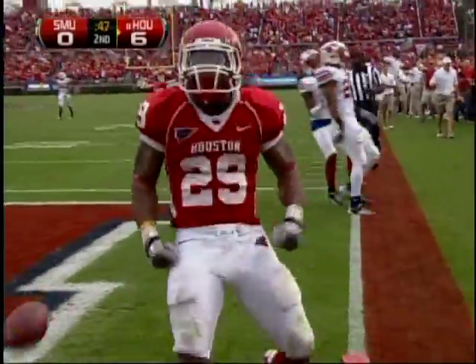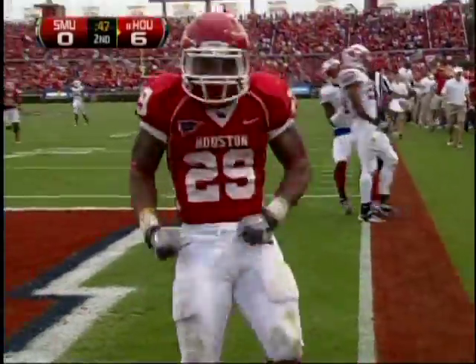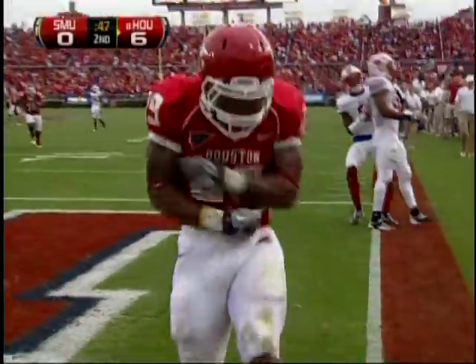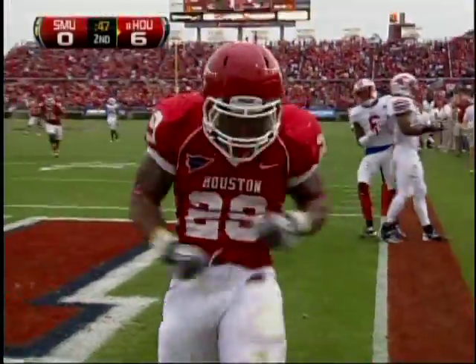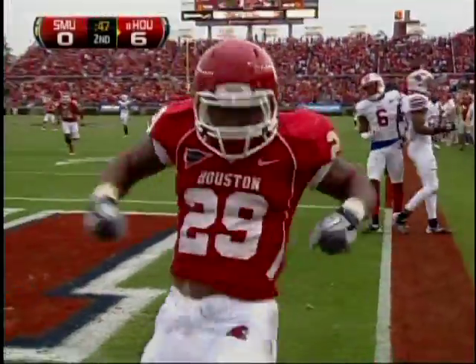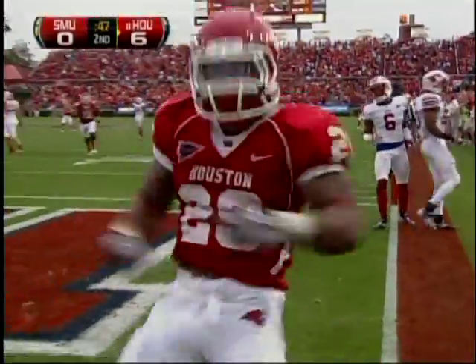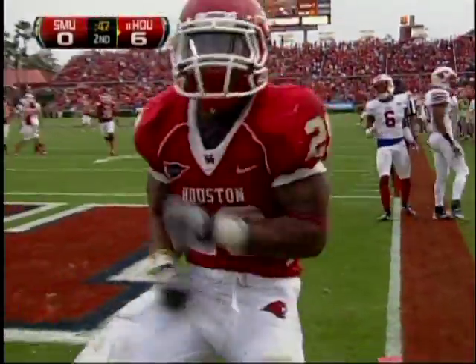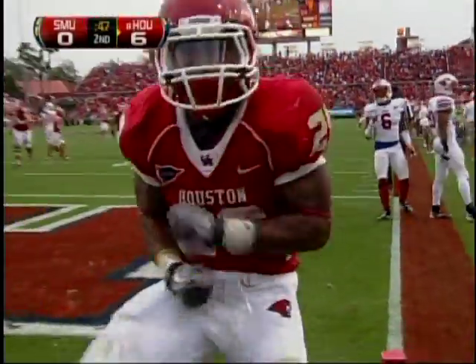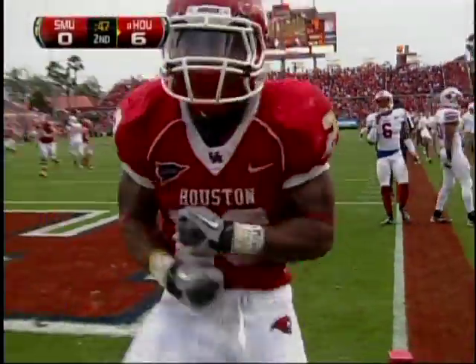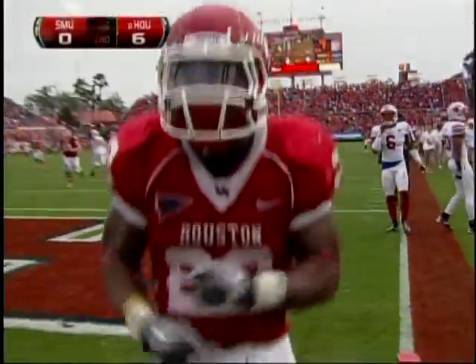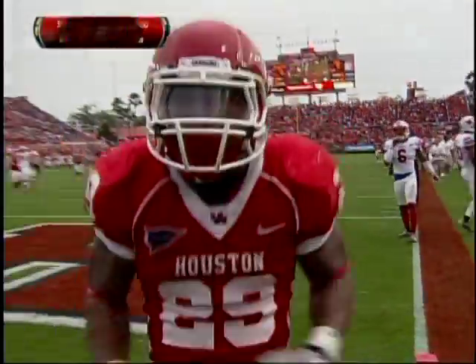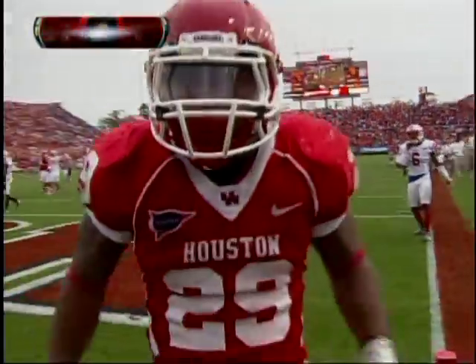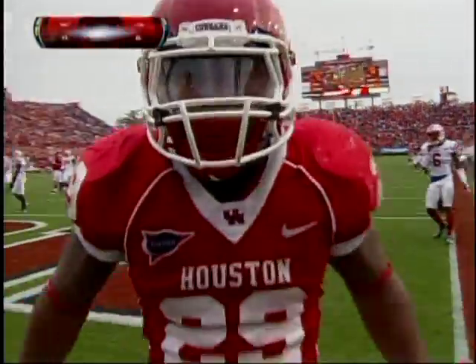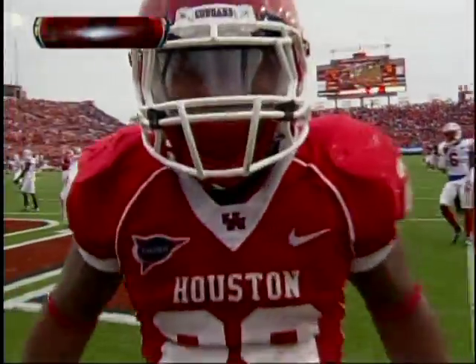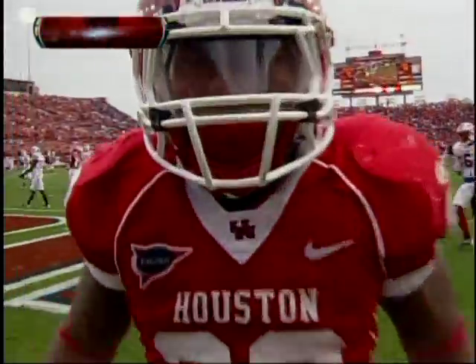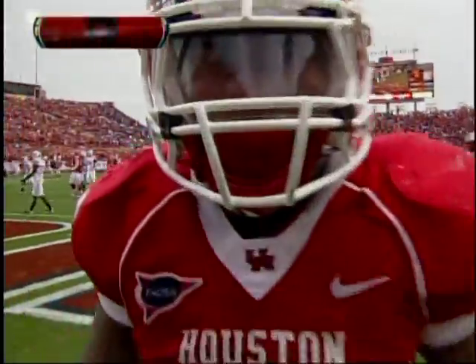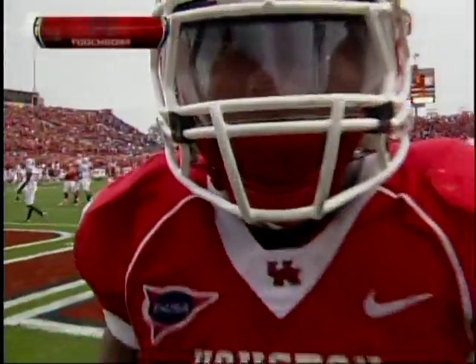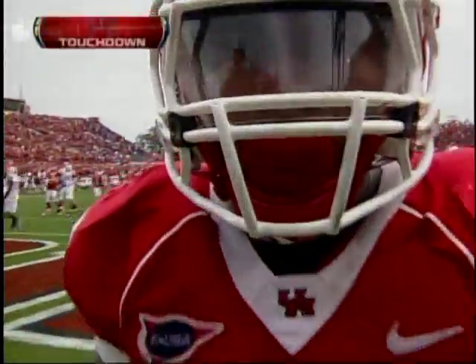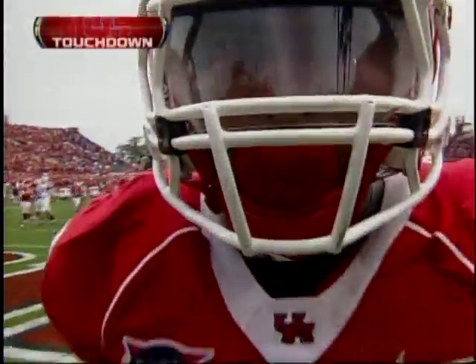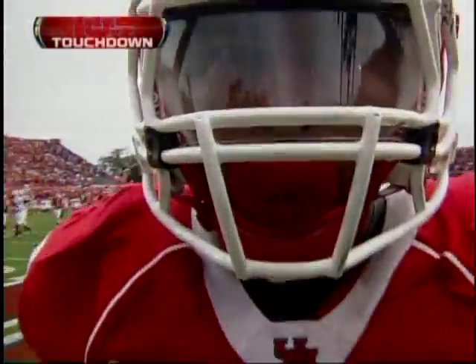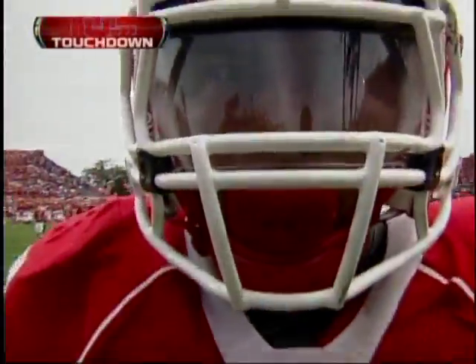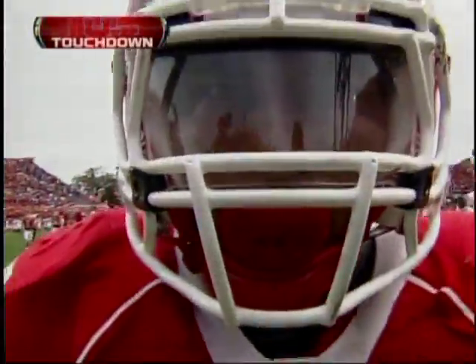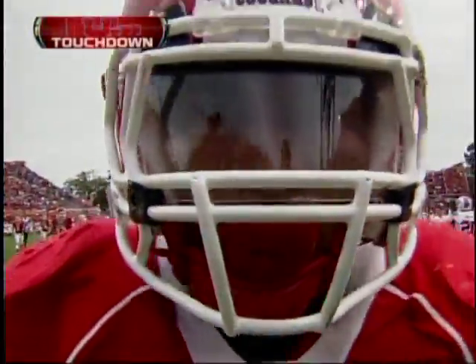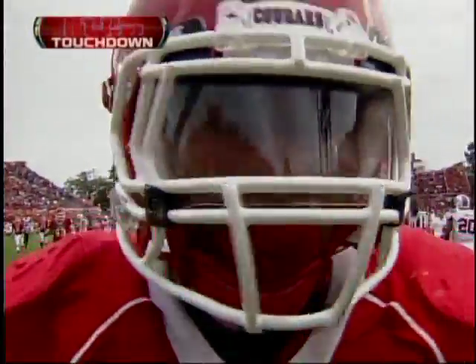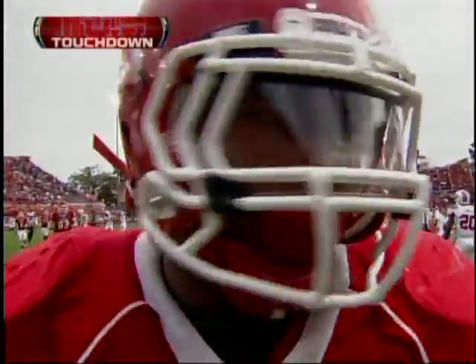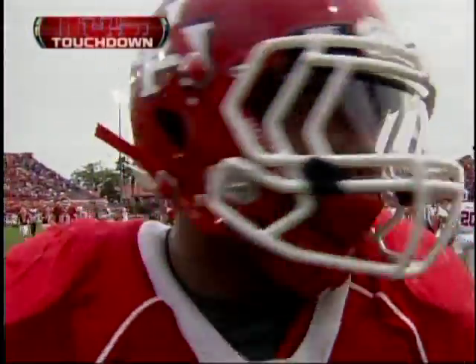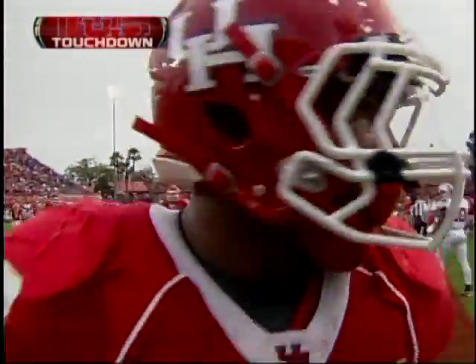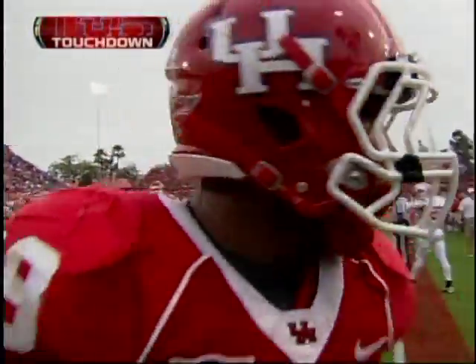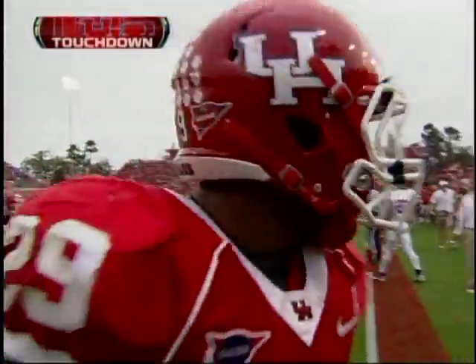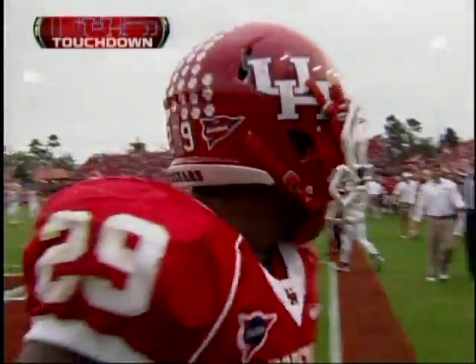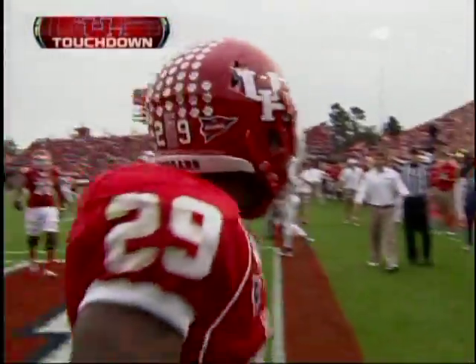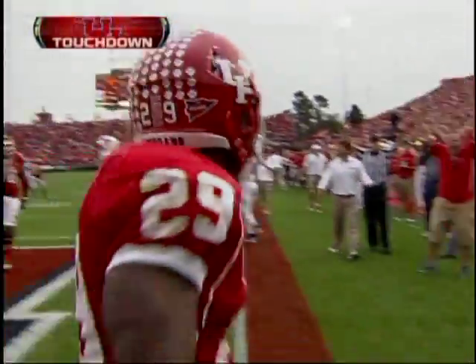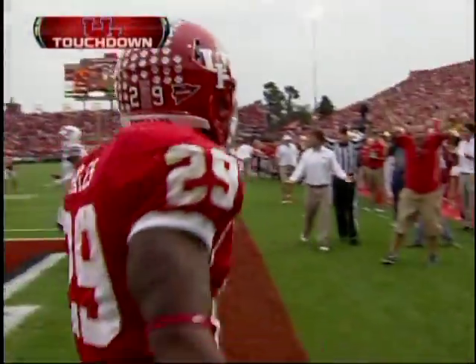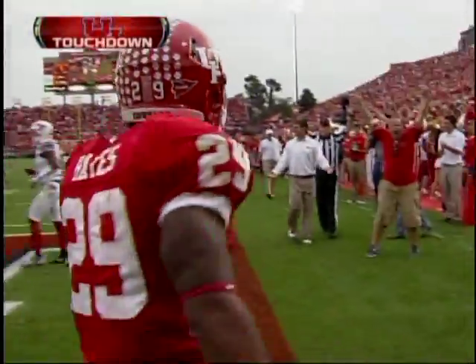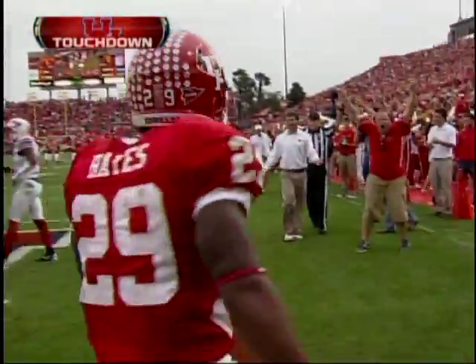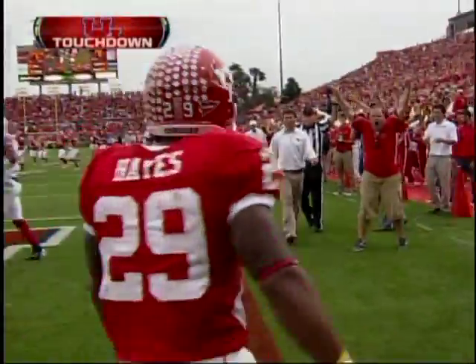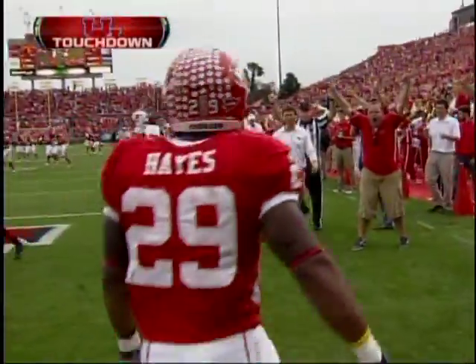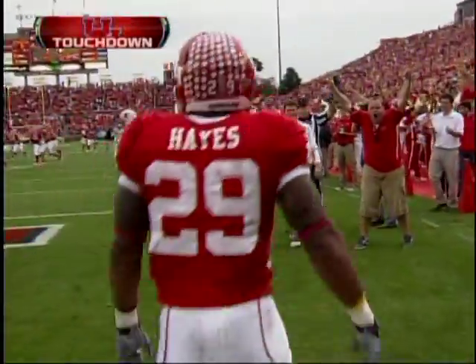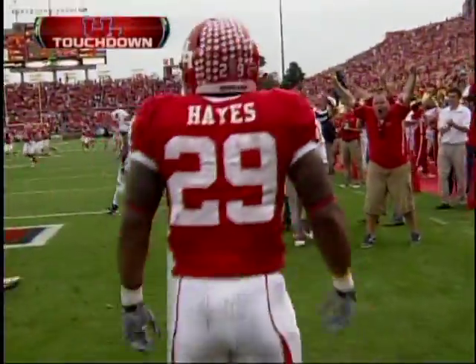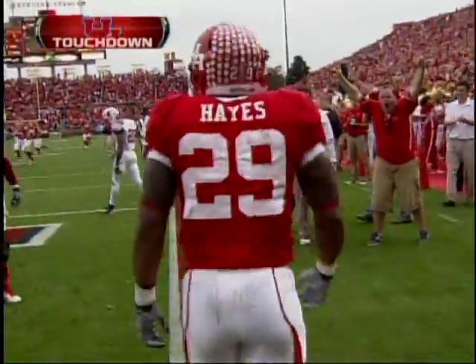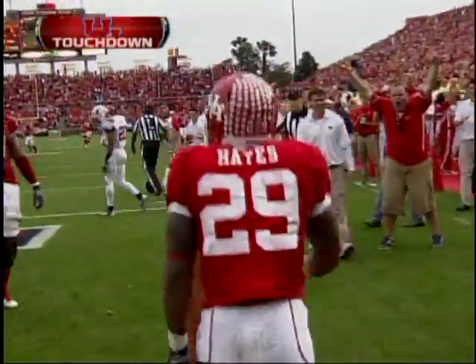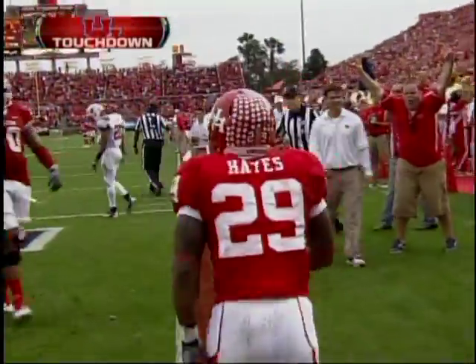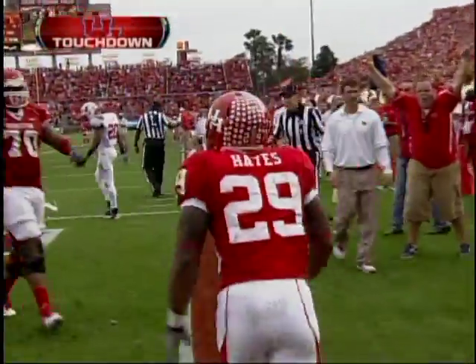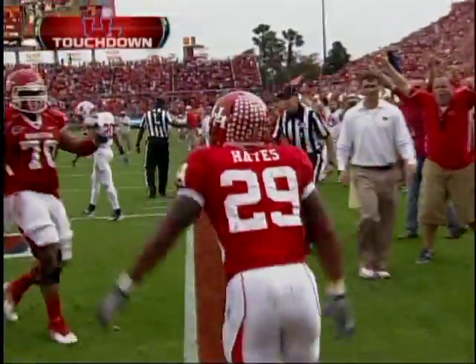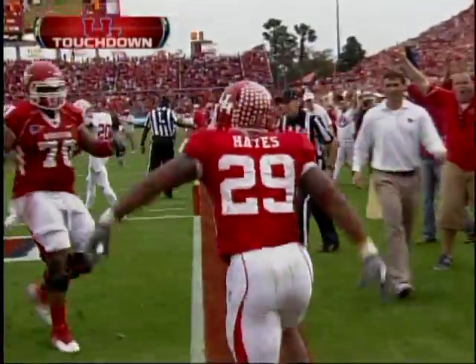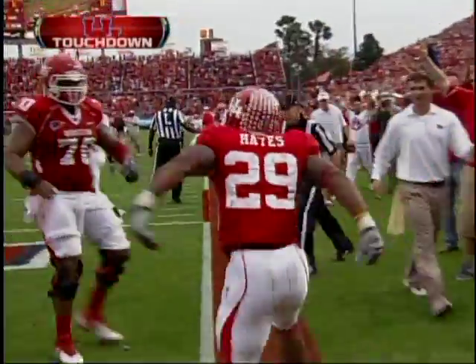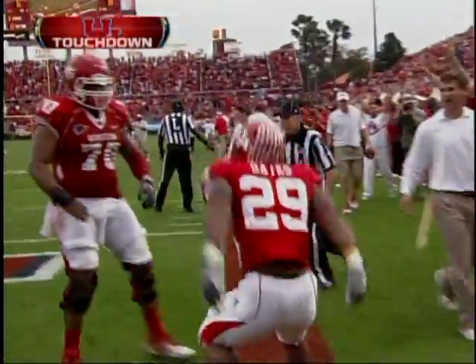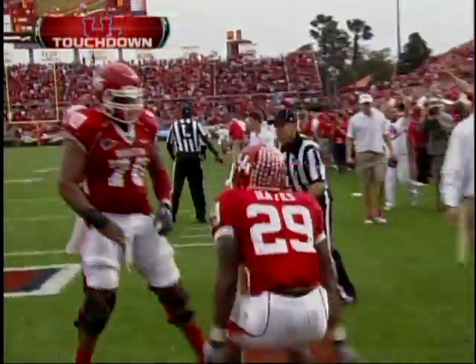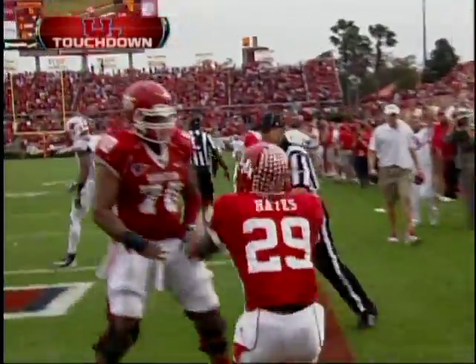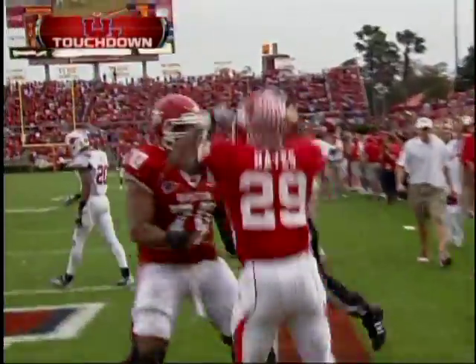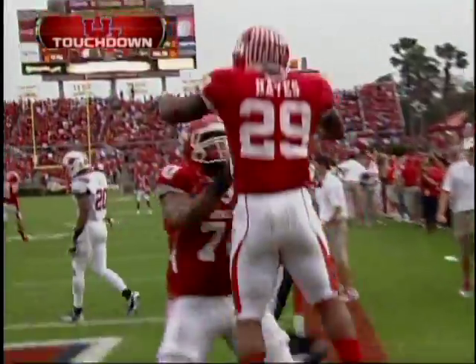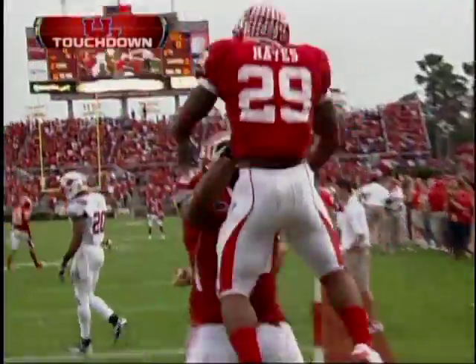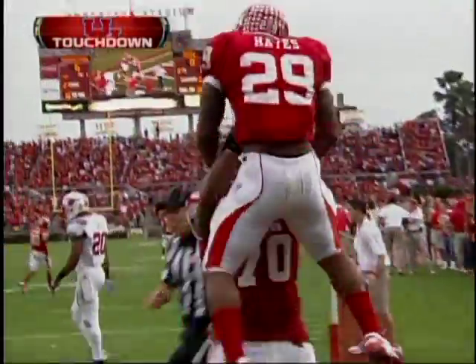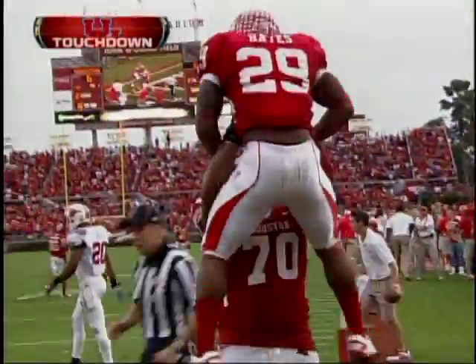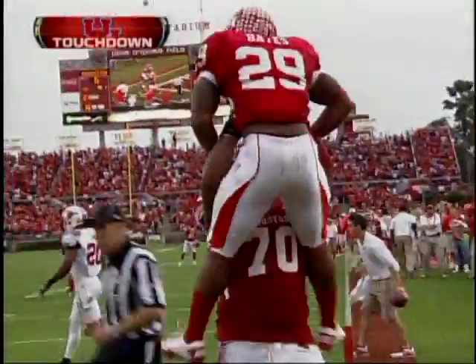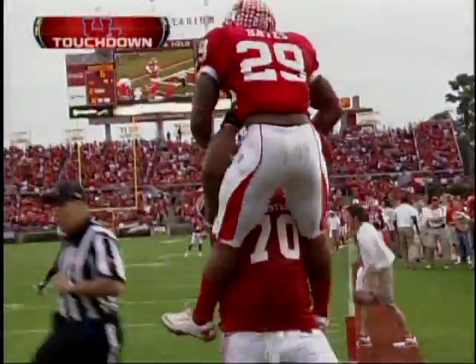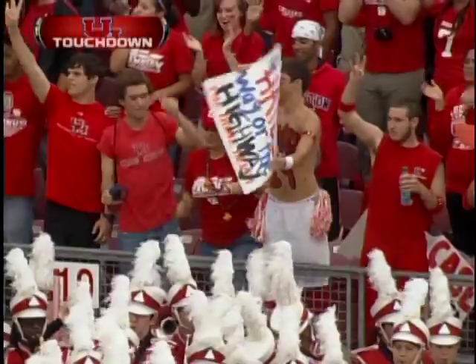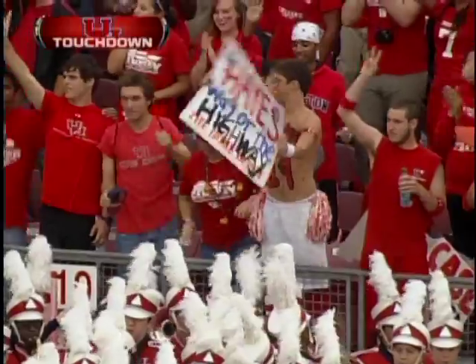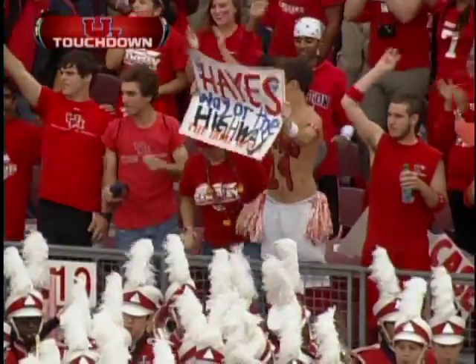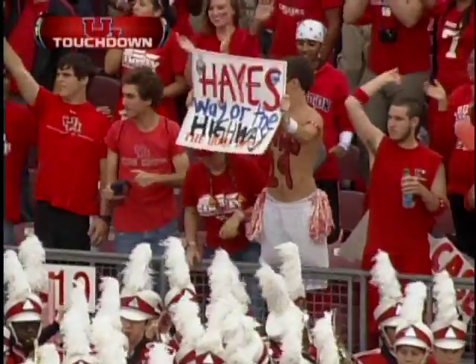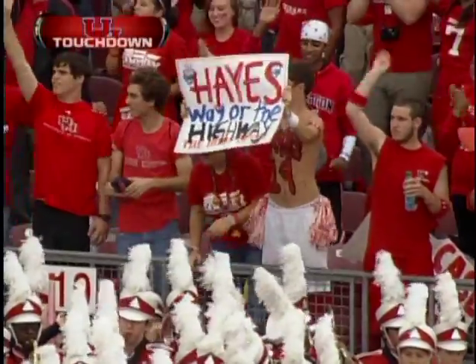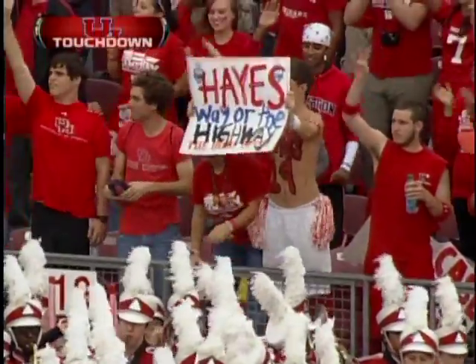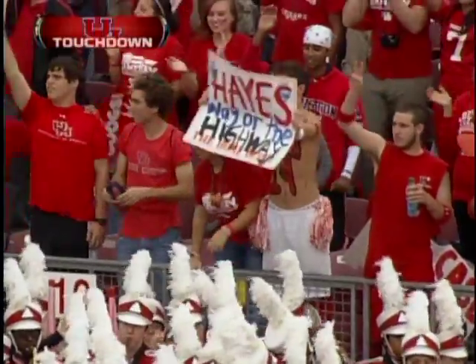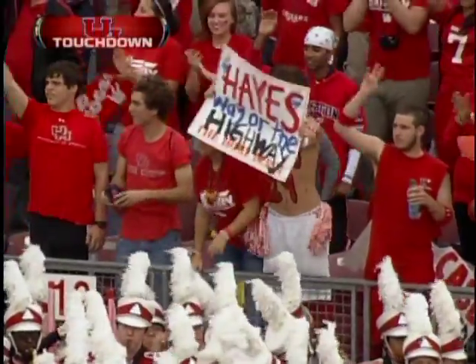Yeah baby, that's what we had to have right there — right up the gut, right up the middle, running it. Way to go Cougars!